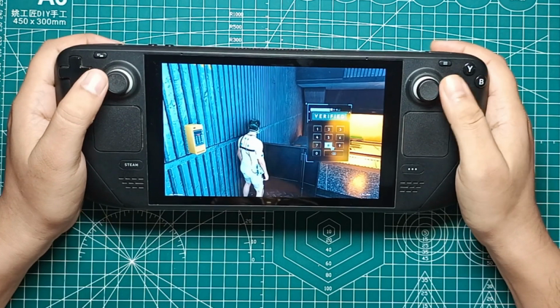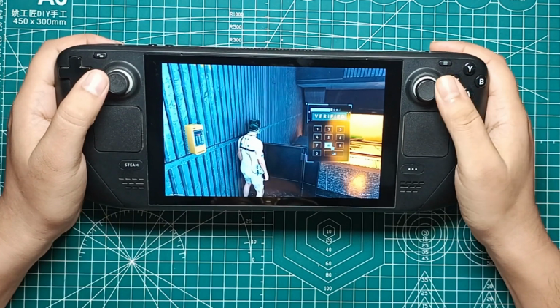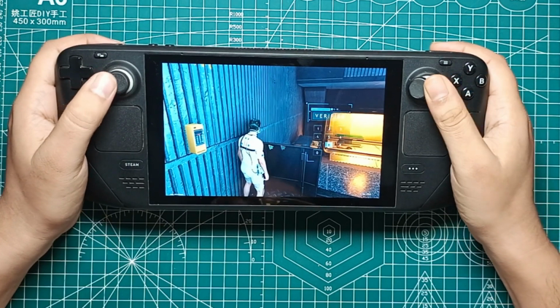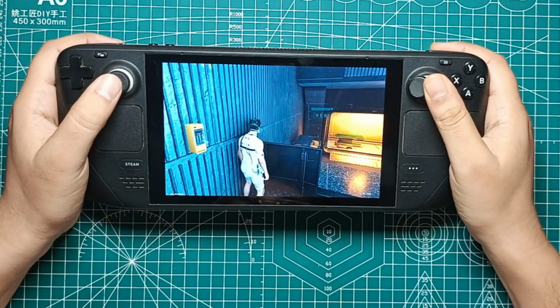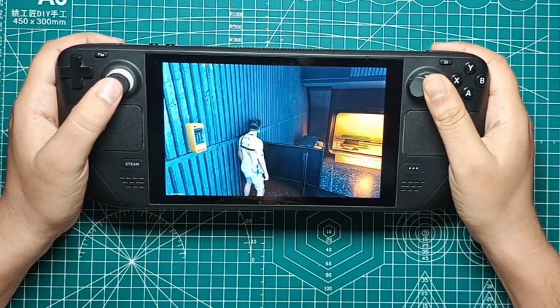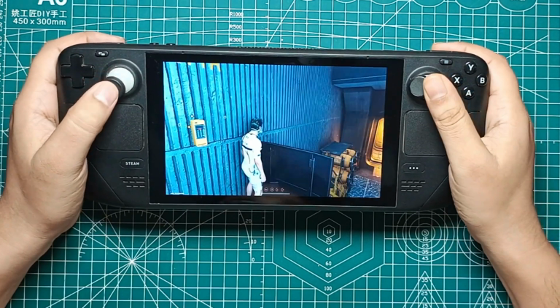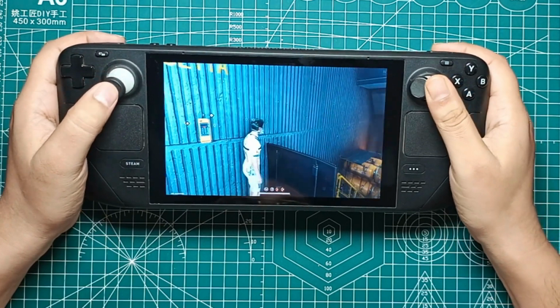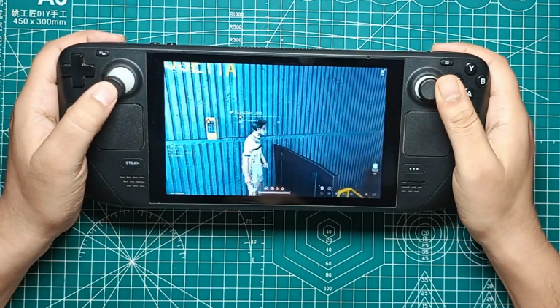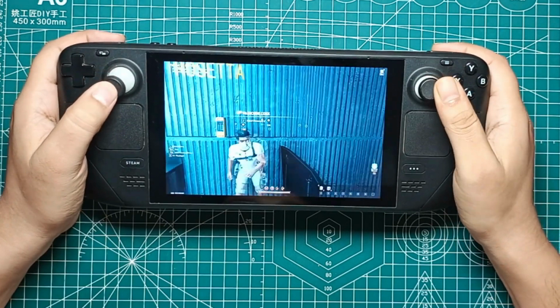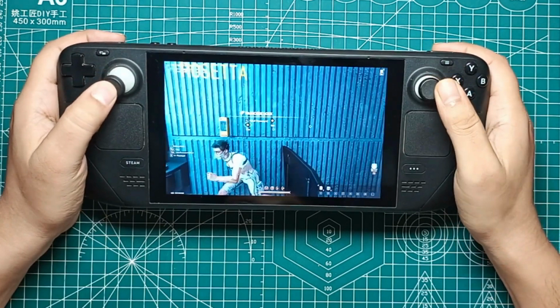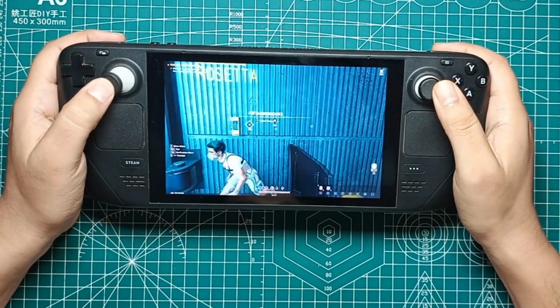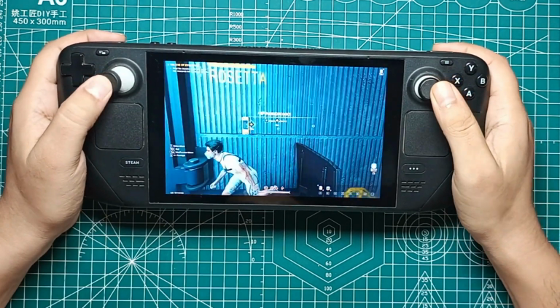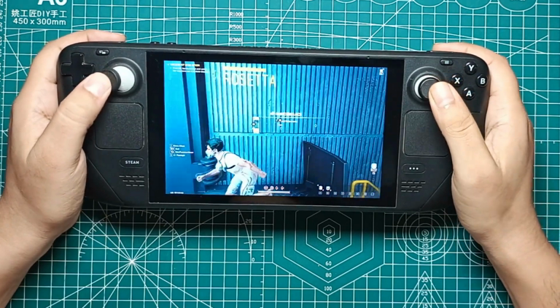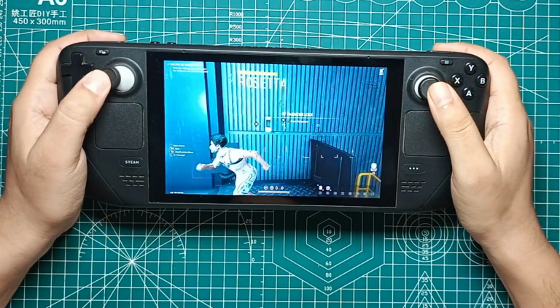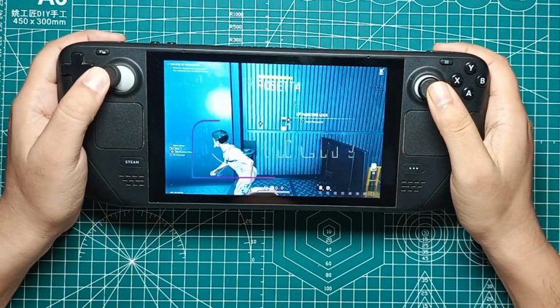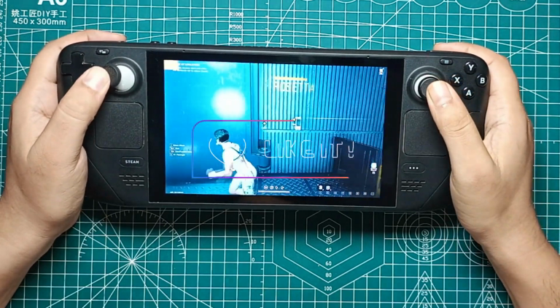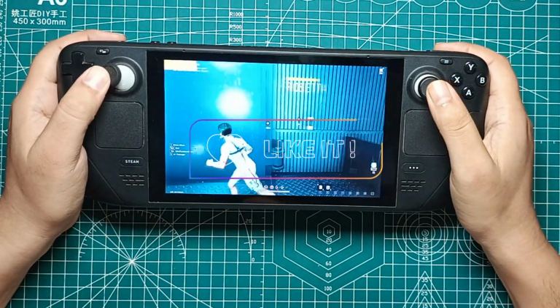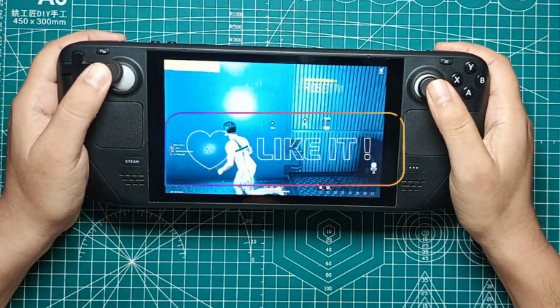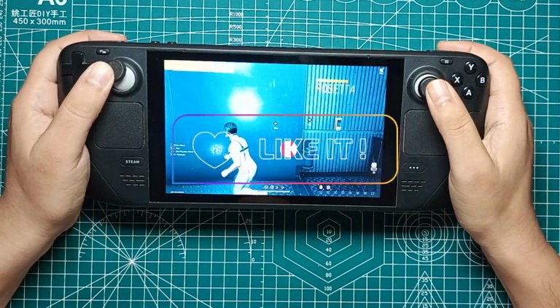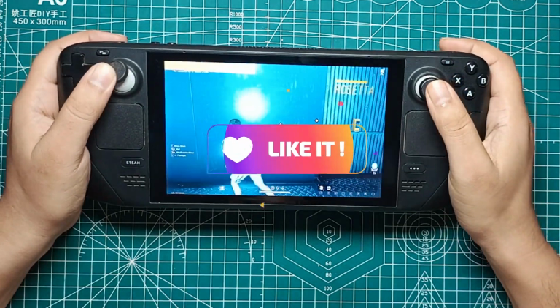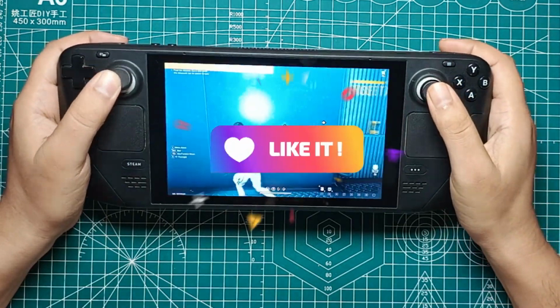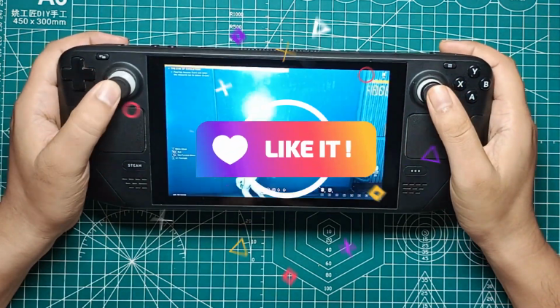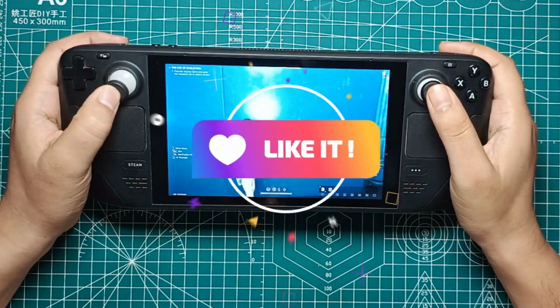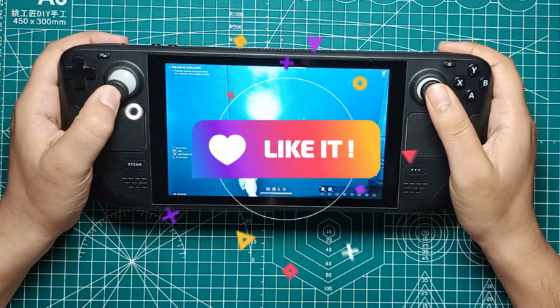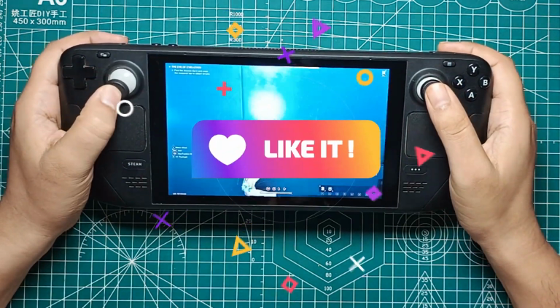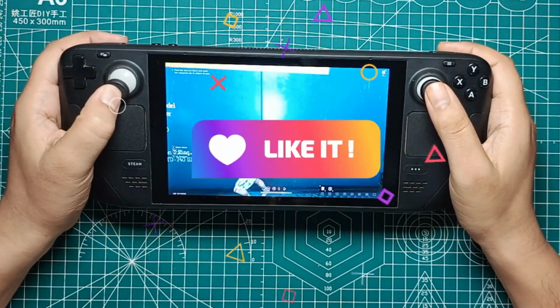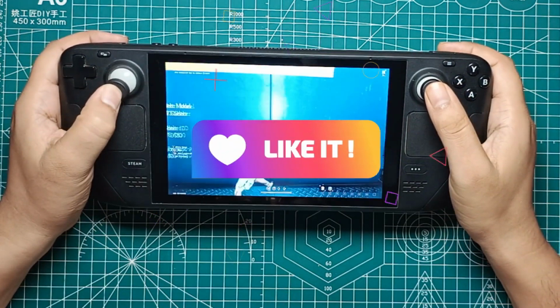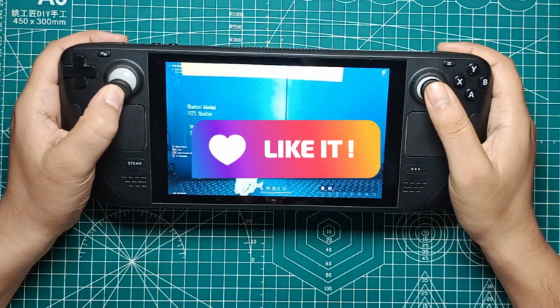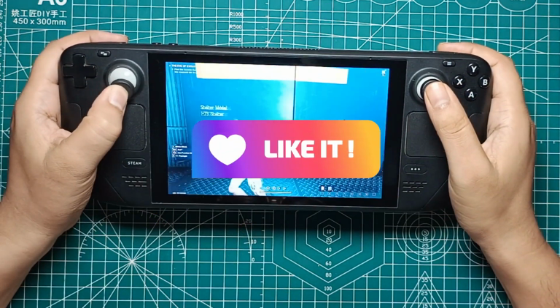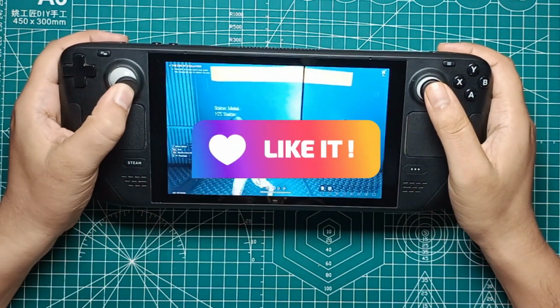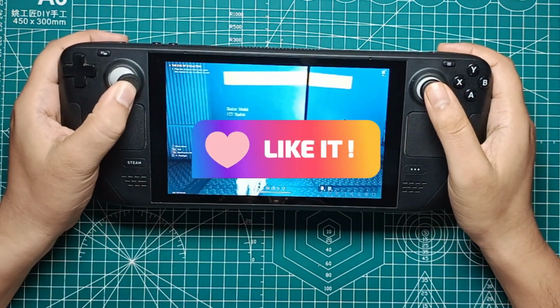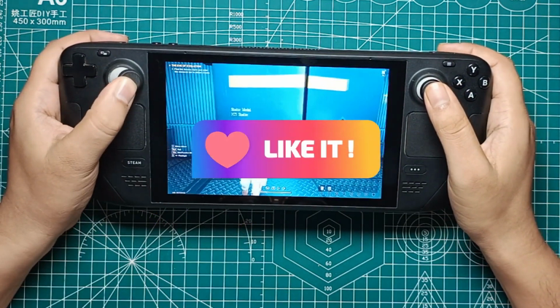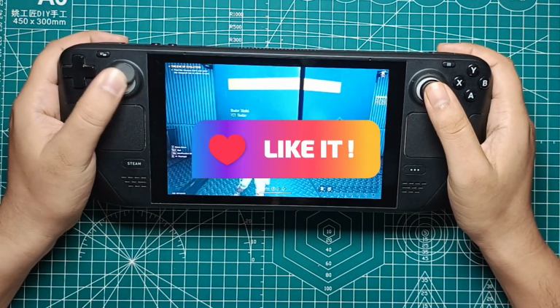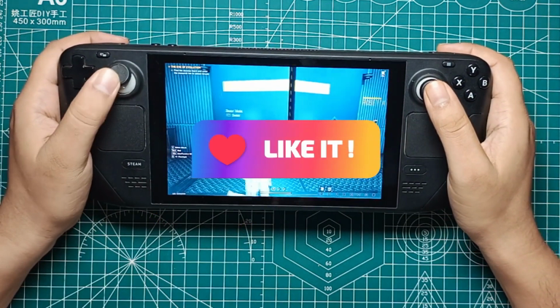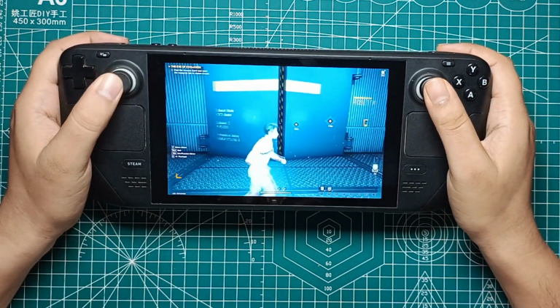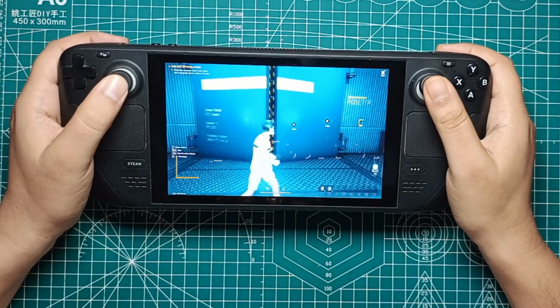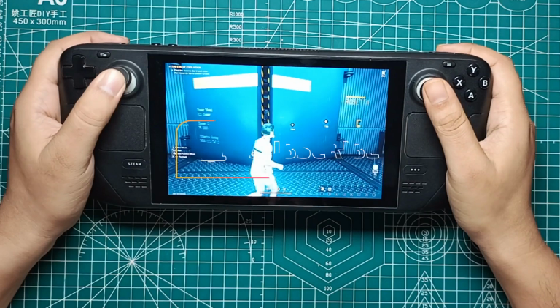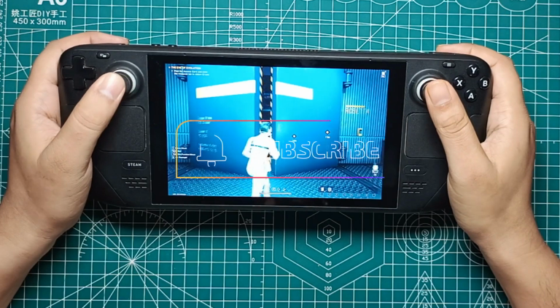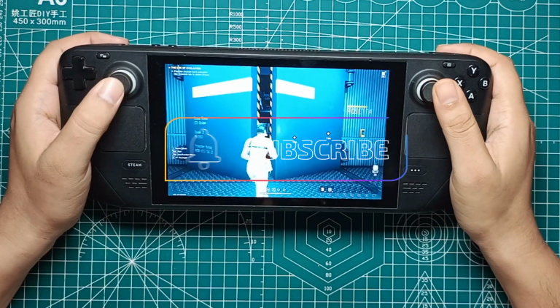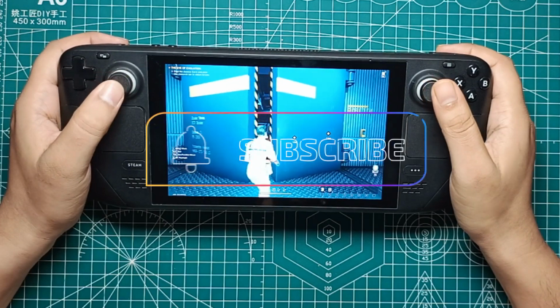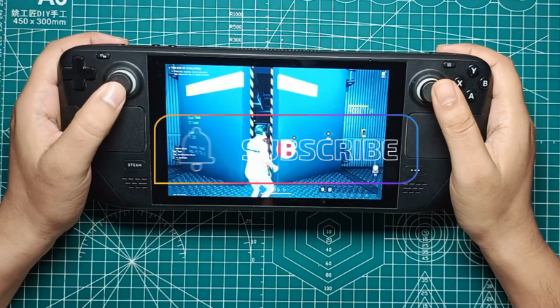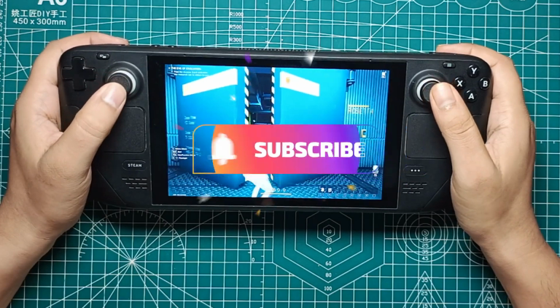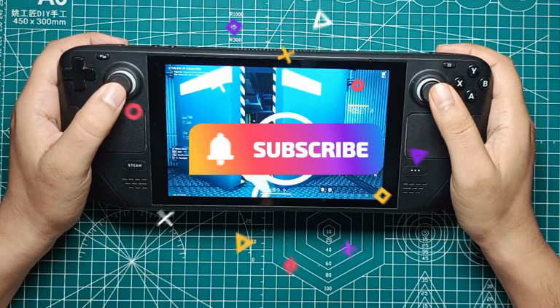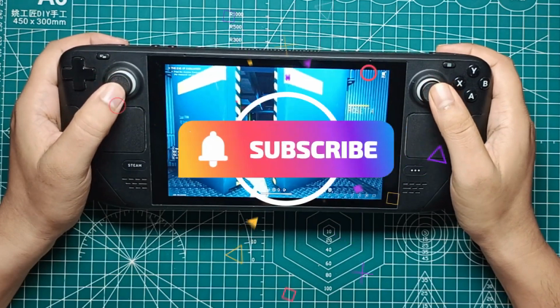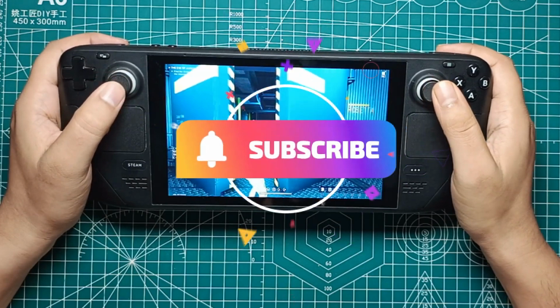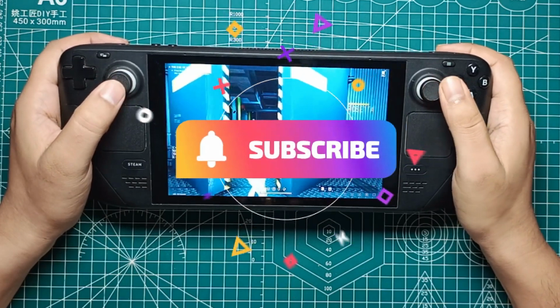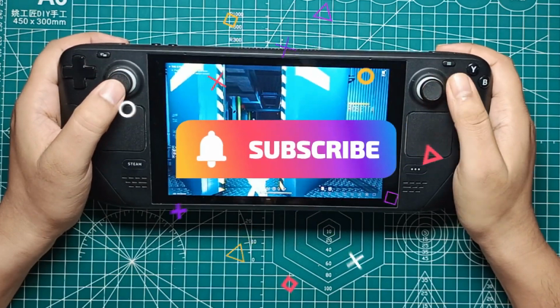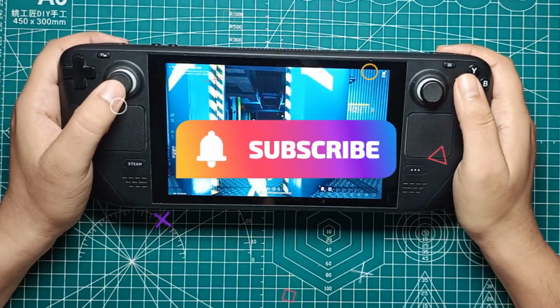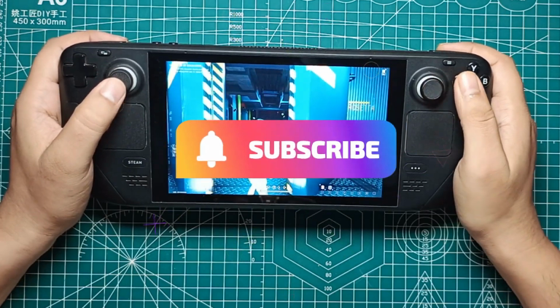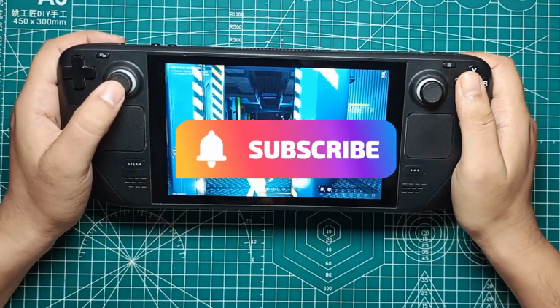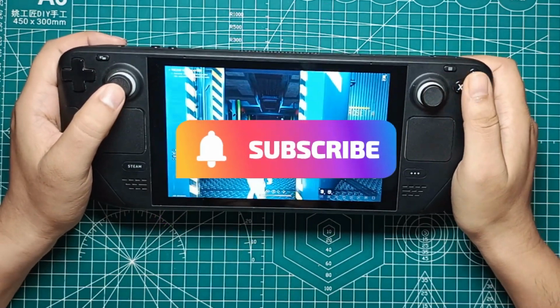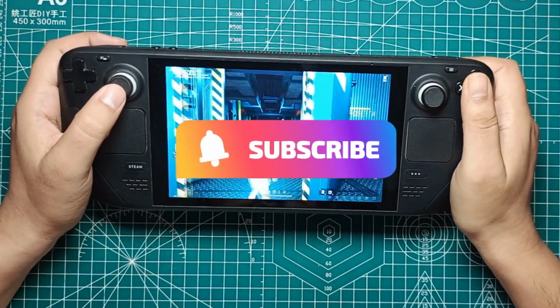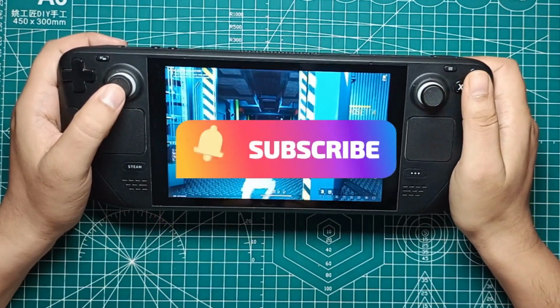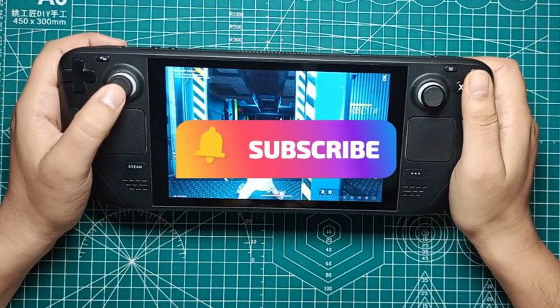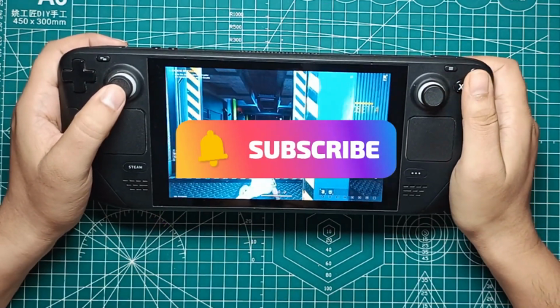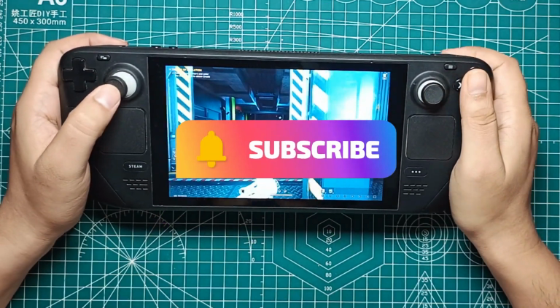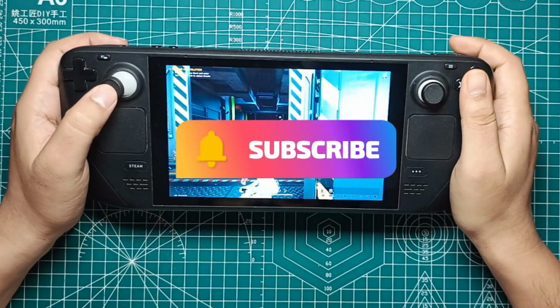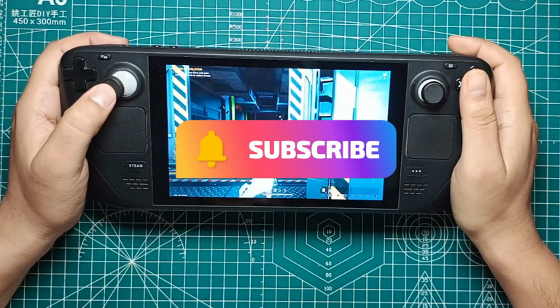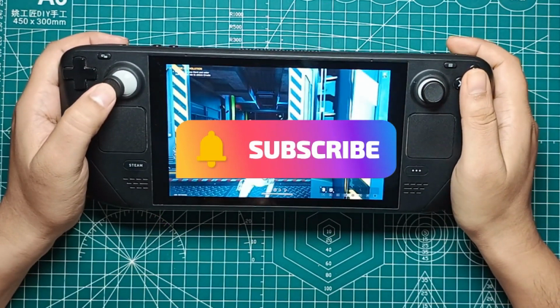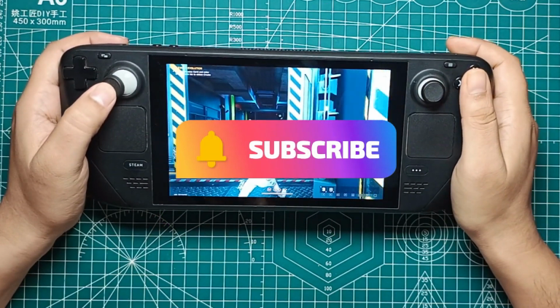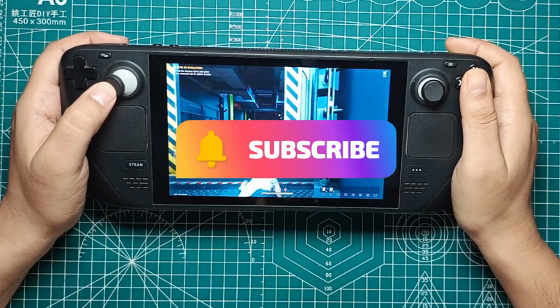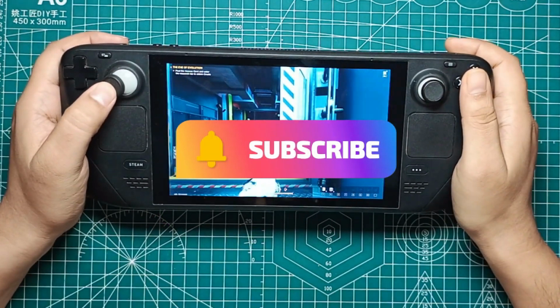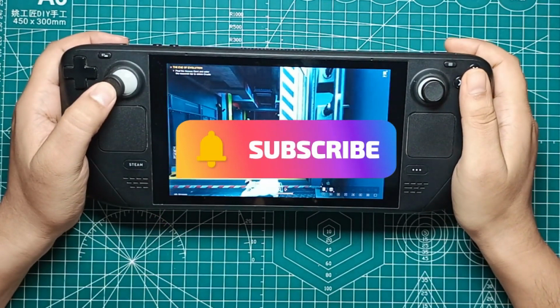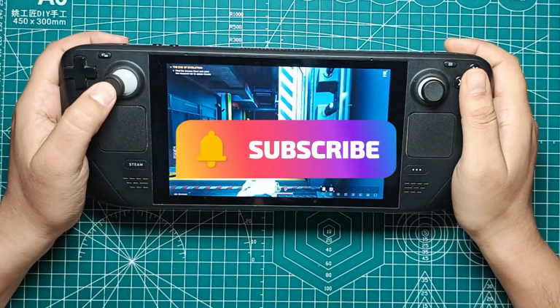Before we get started, please like the video if you're excited, and don't forget to subscribe for more updates and cool videos.